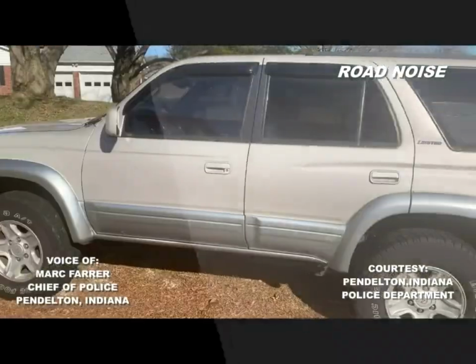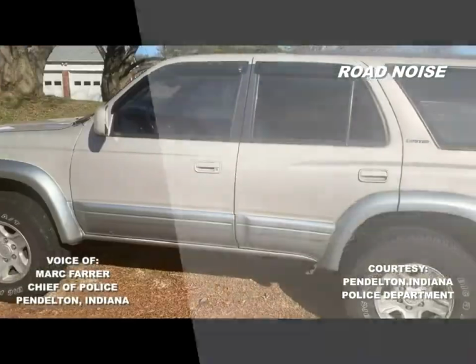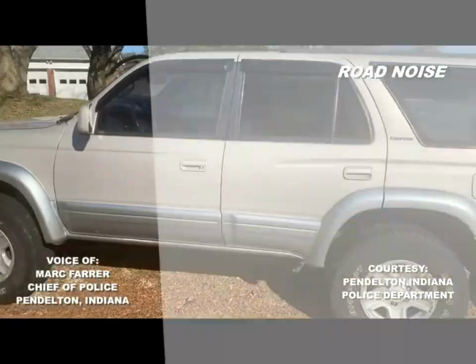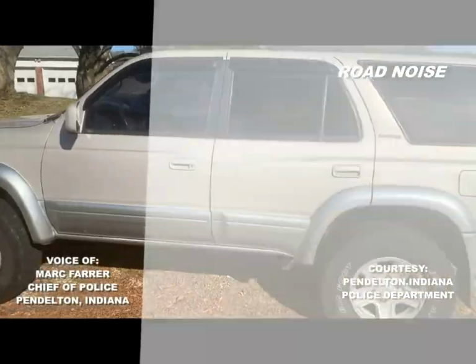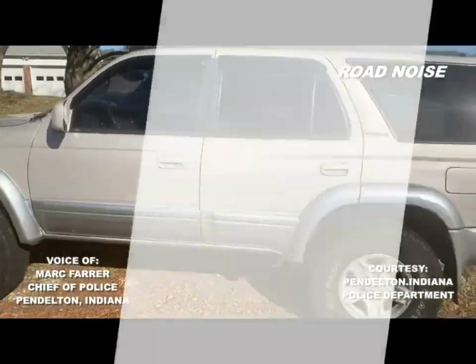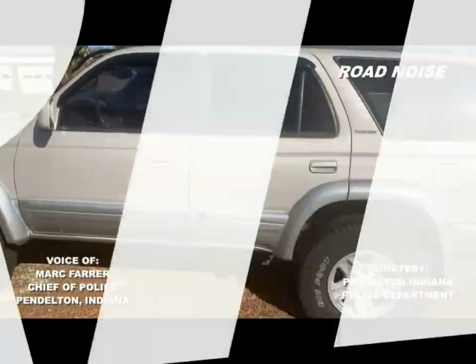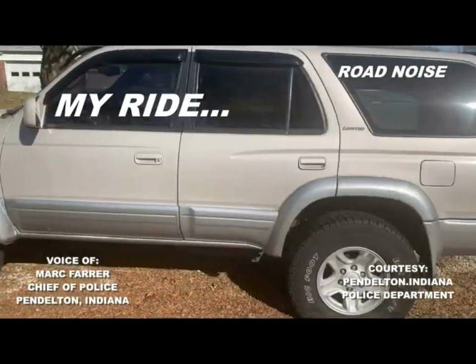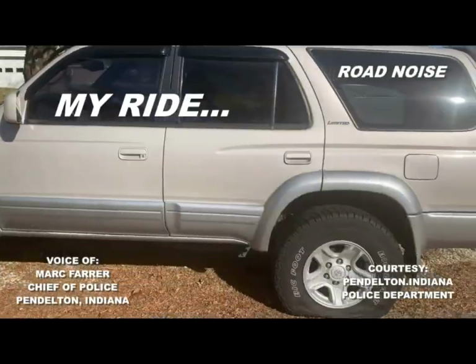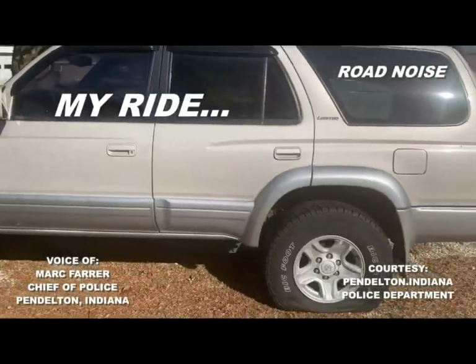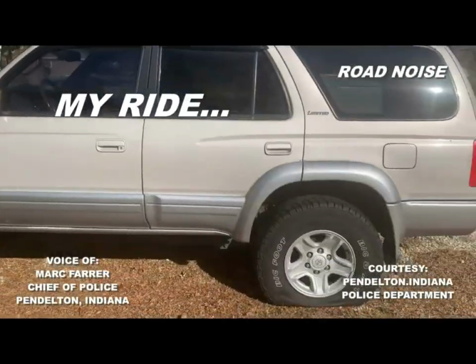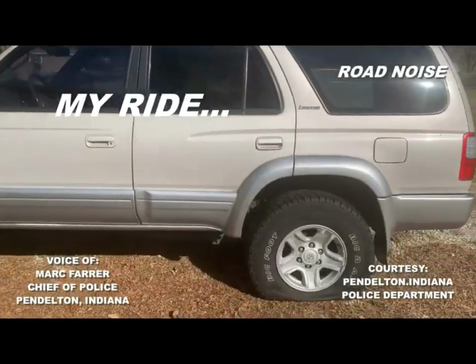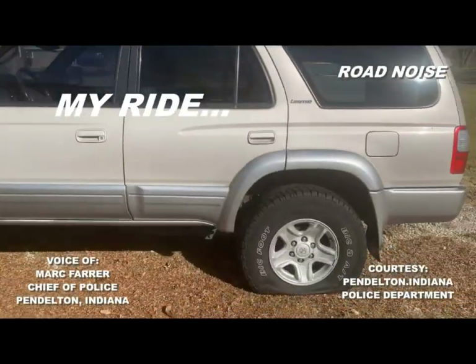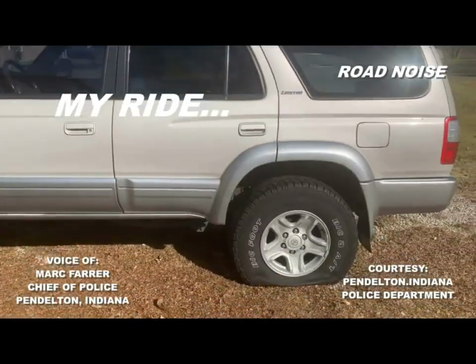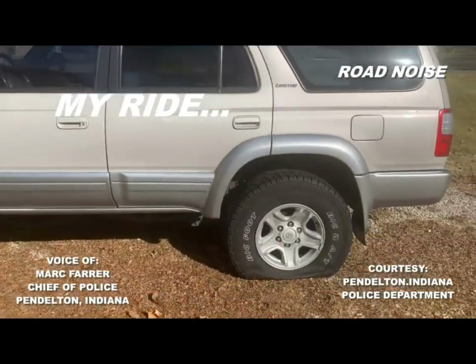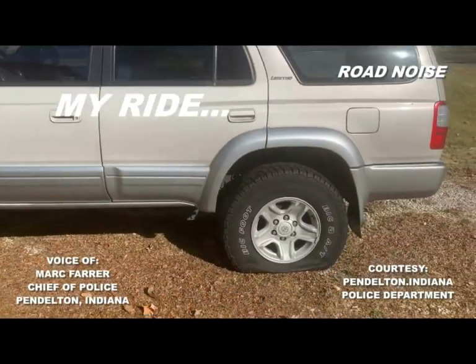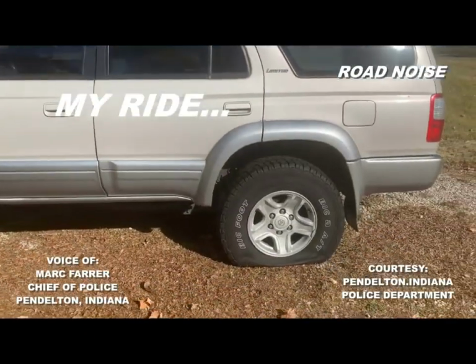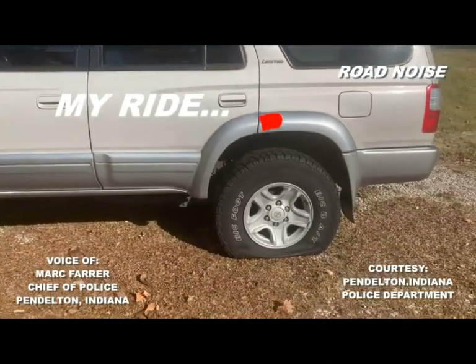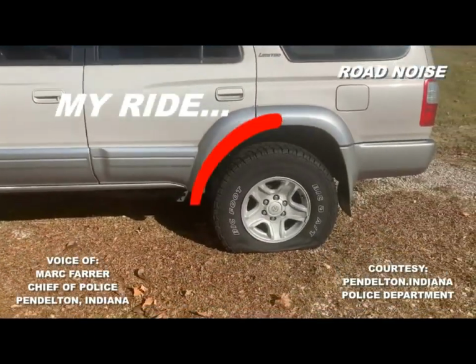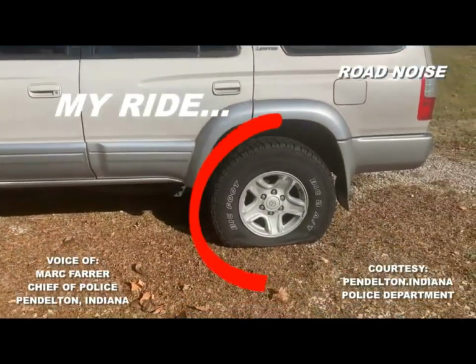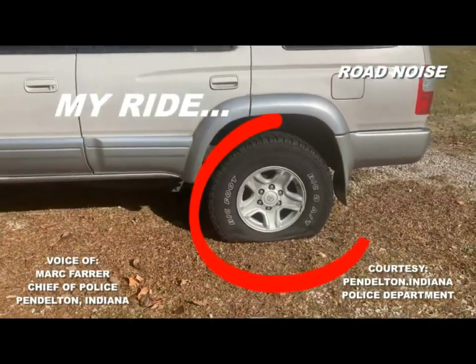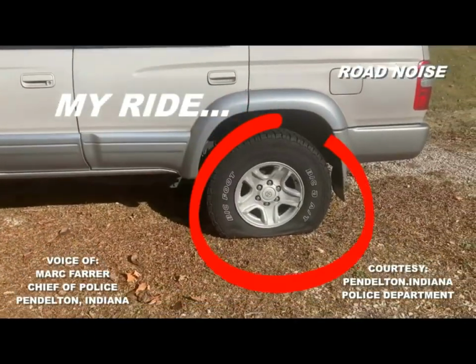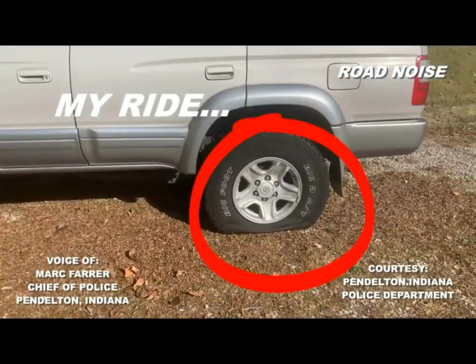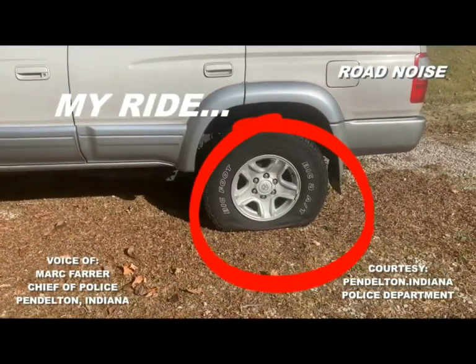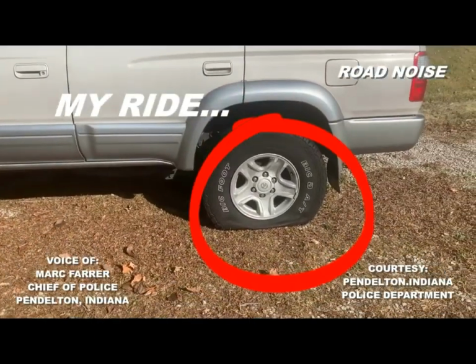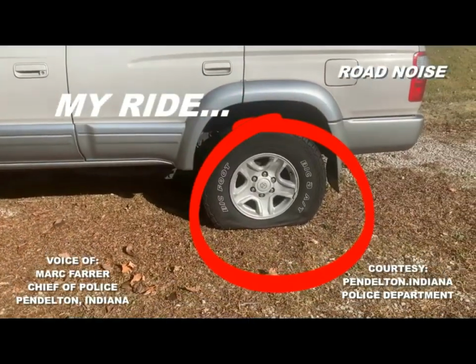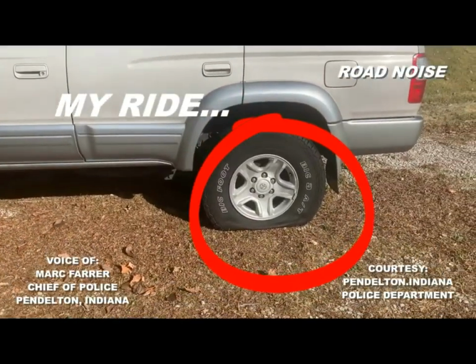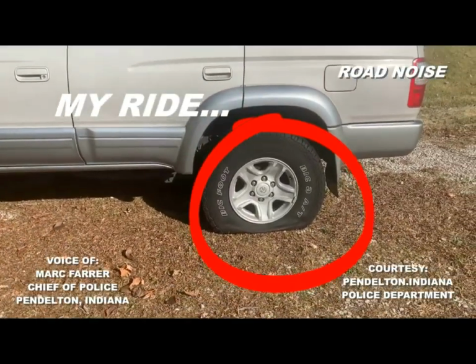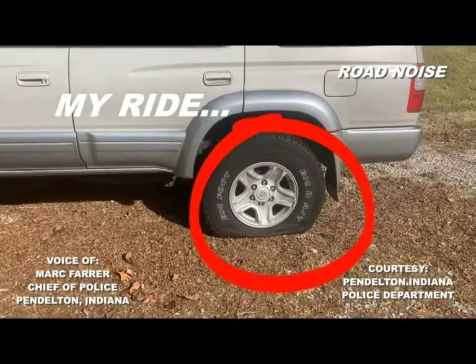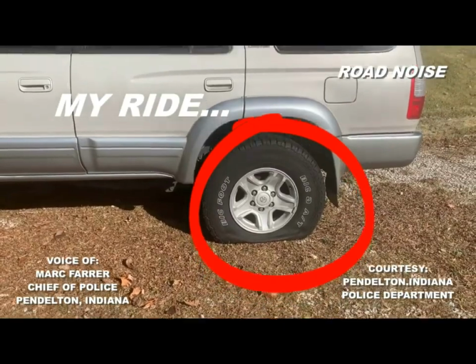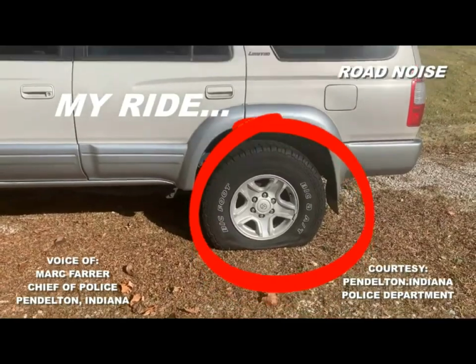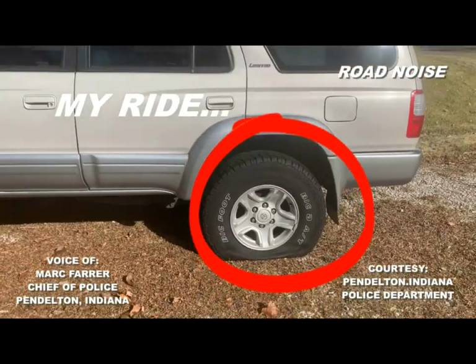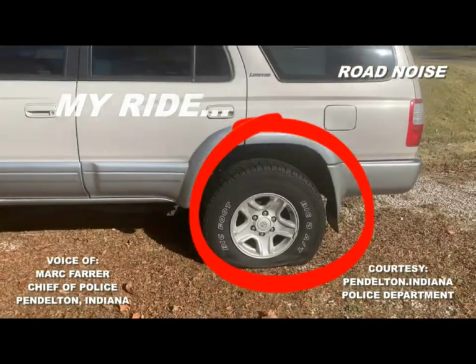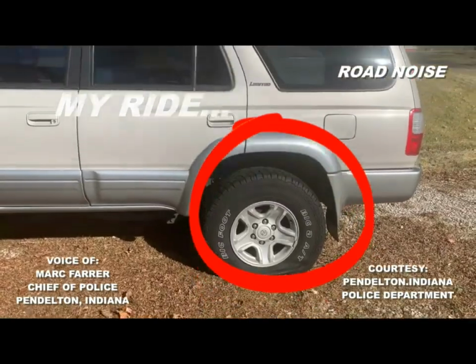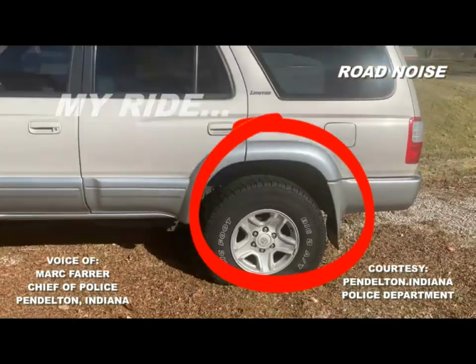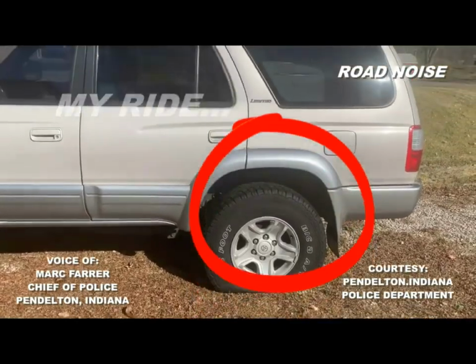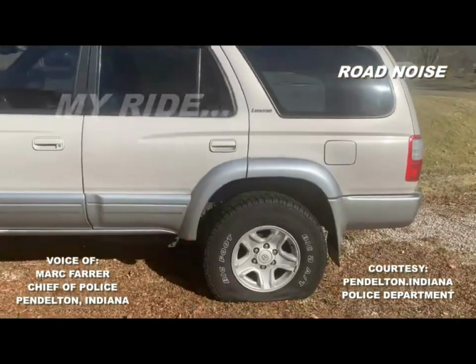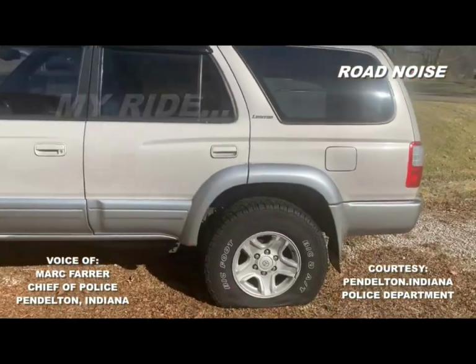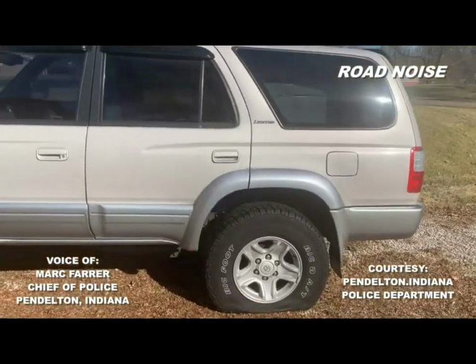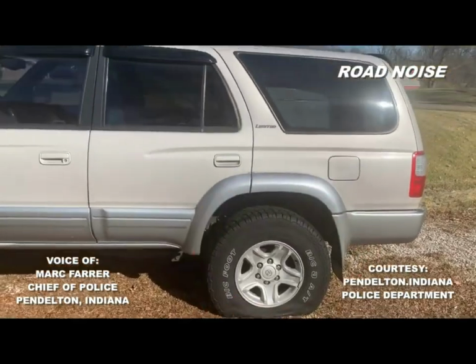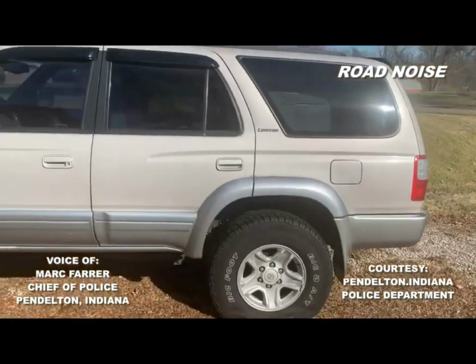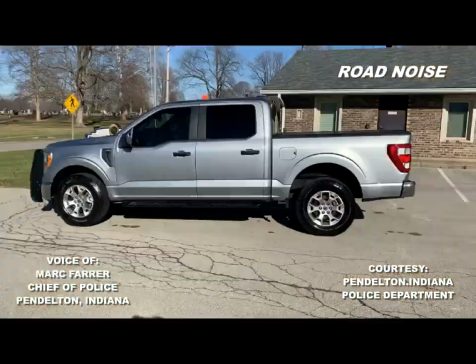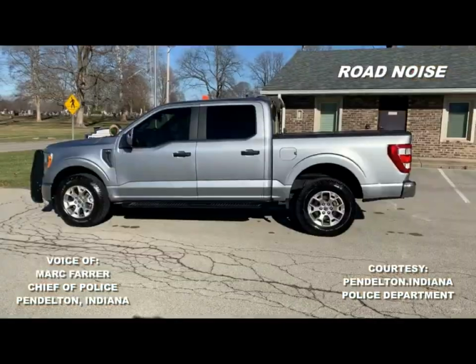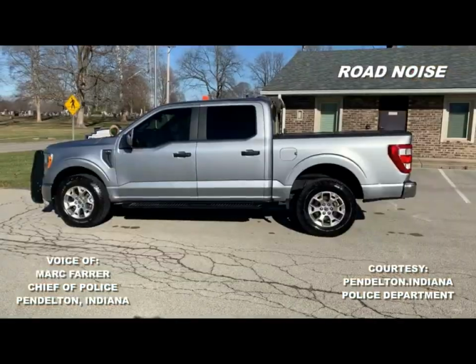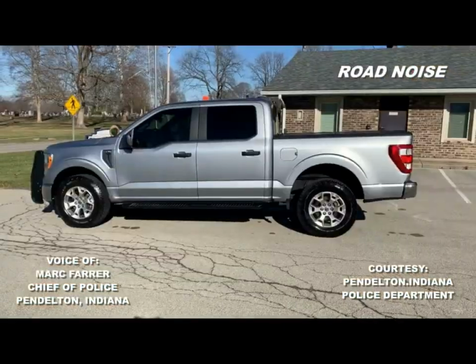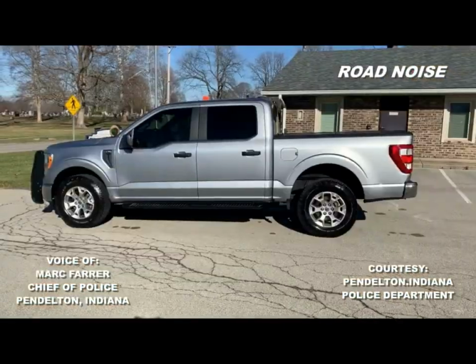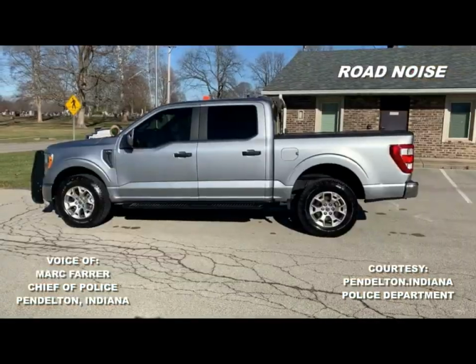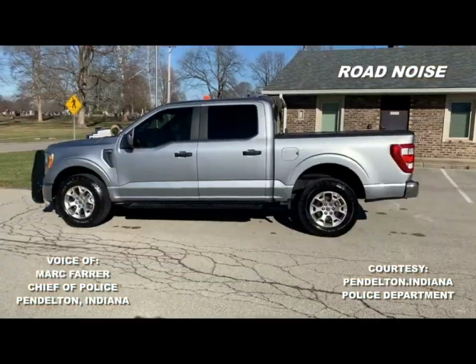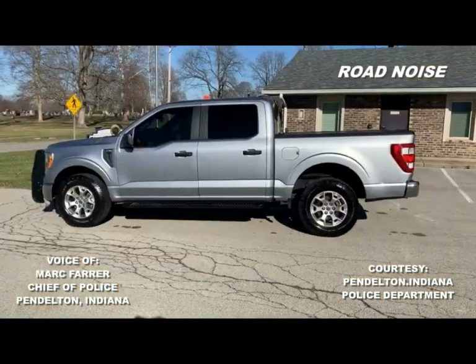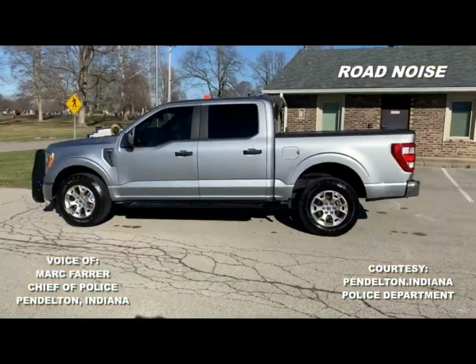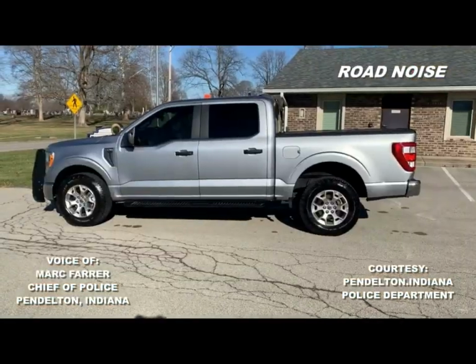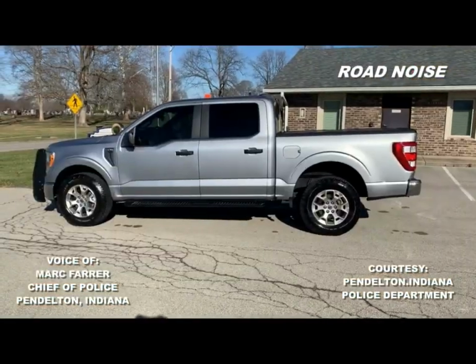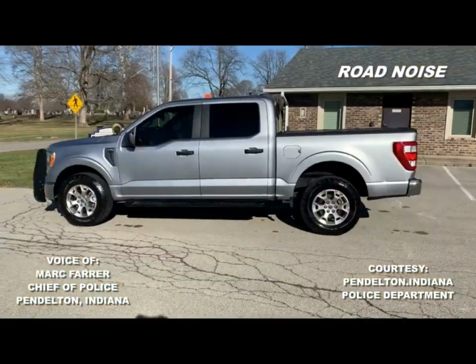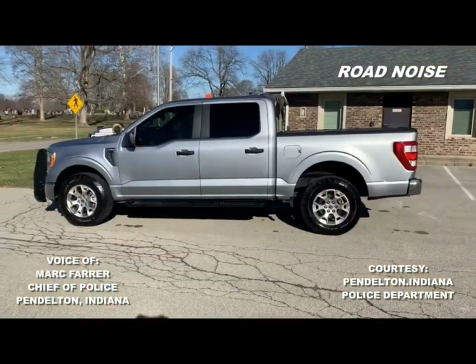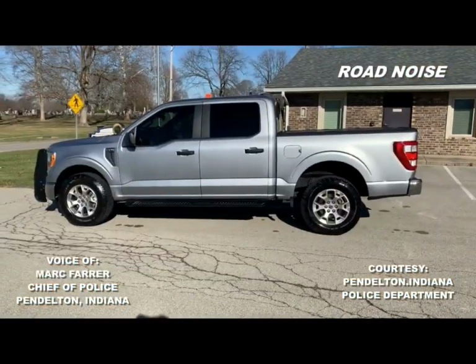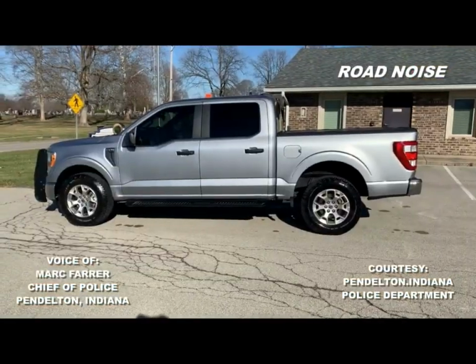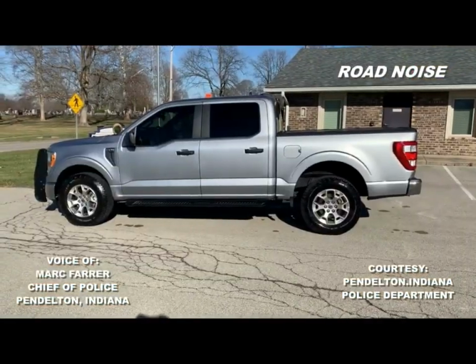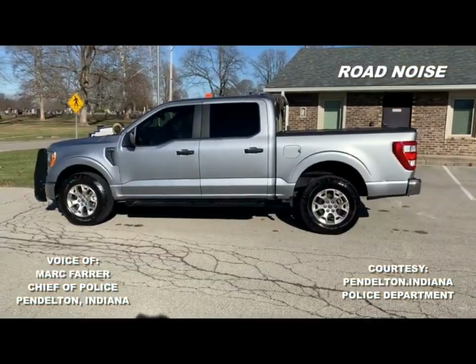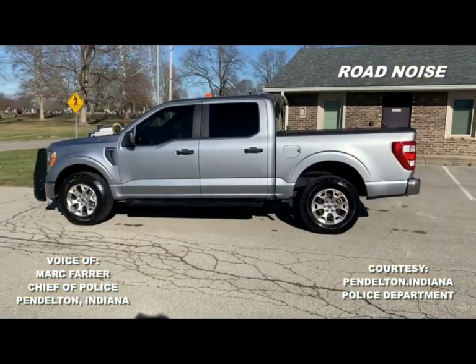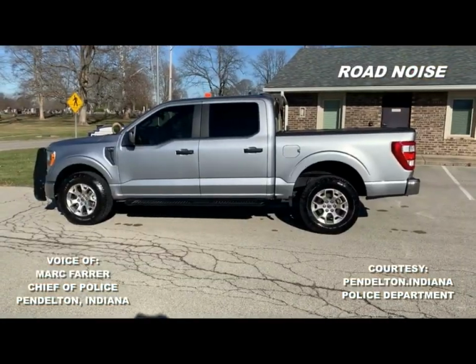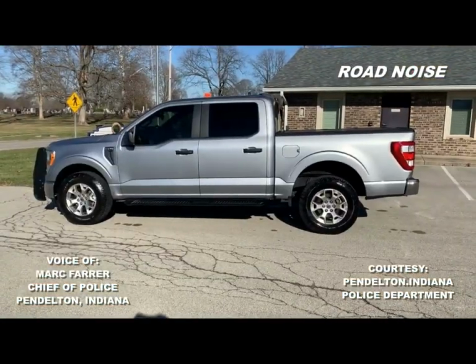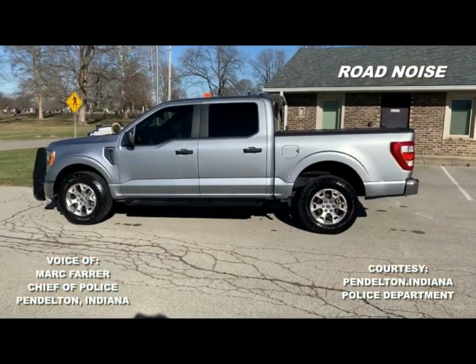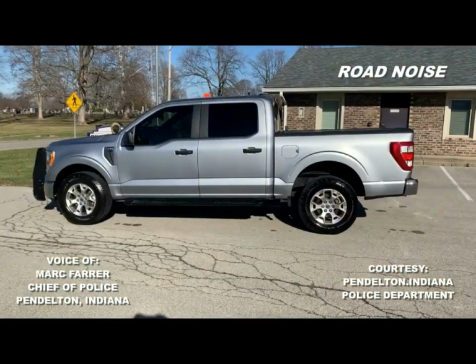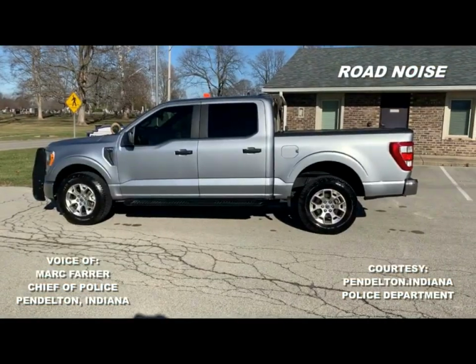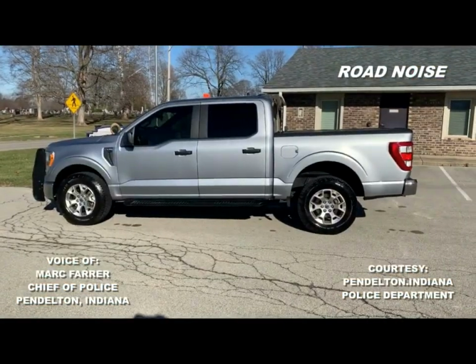I know what you drive. Let's go to breakfast first, but no donuts.